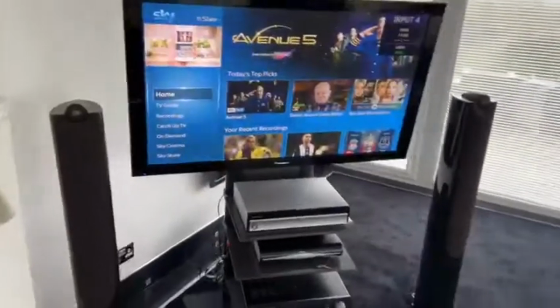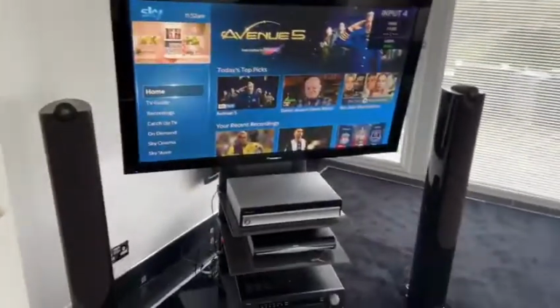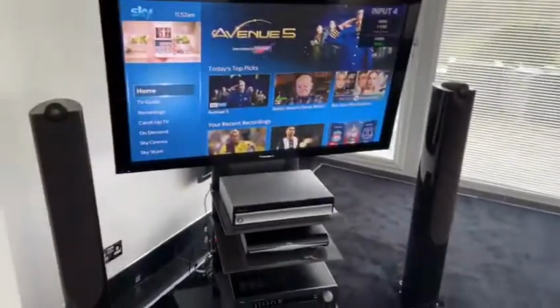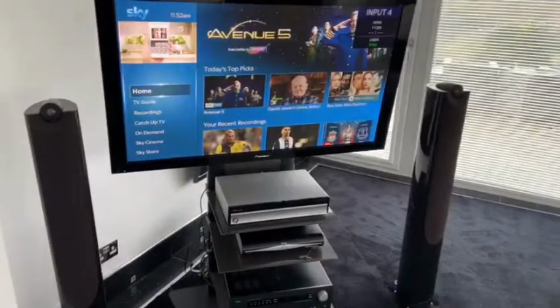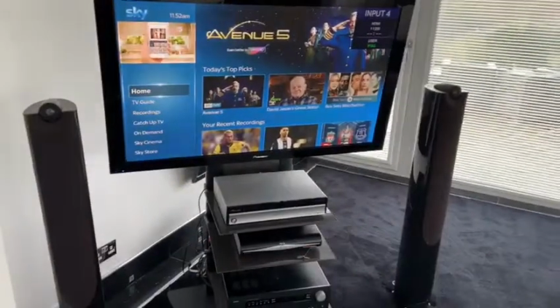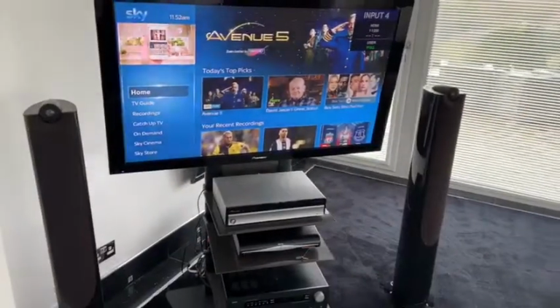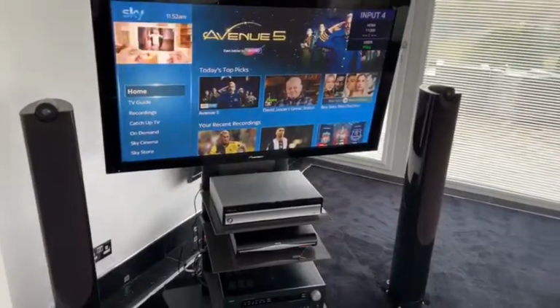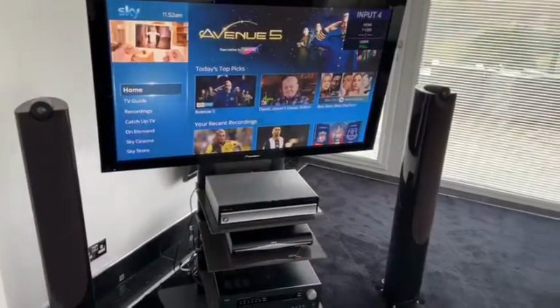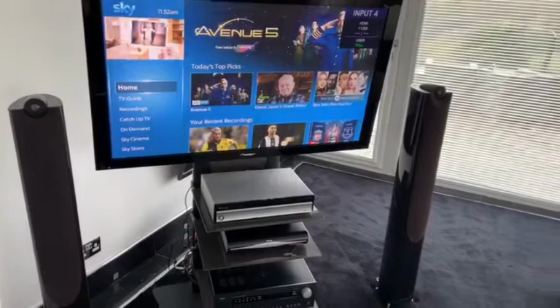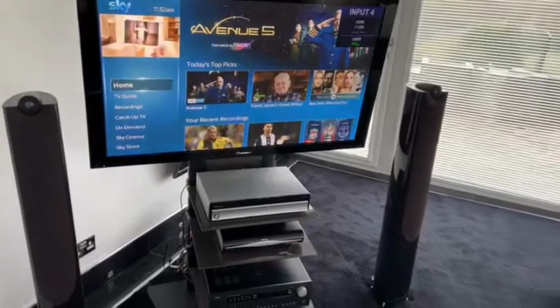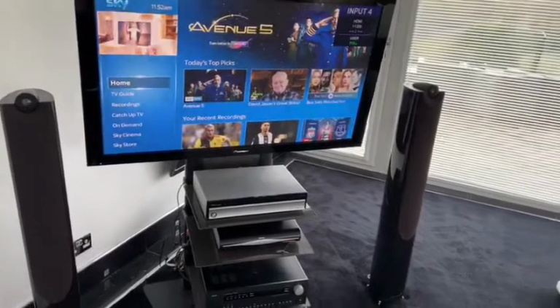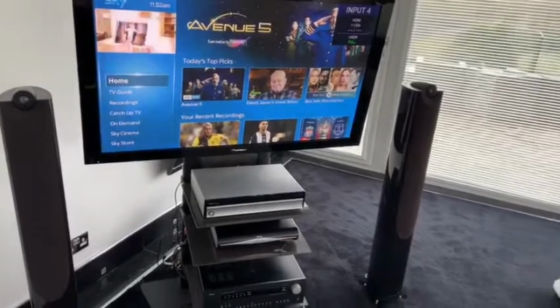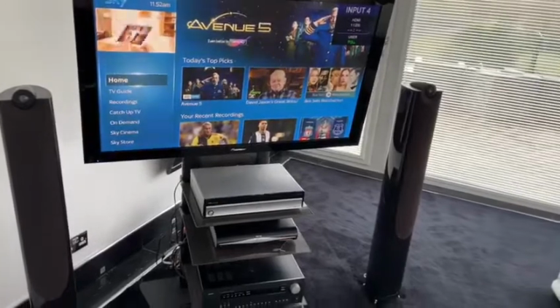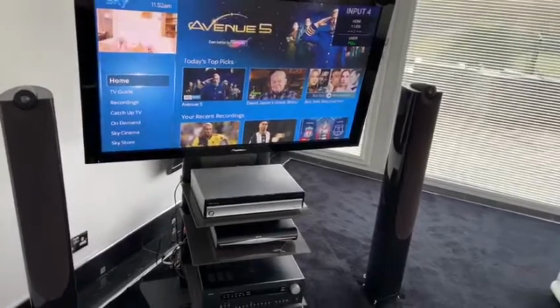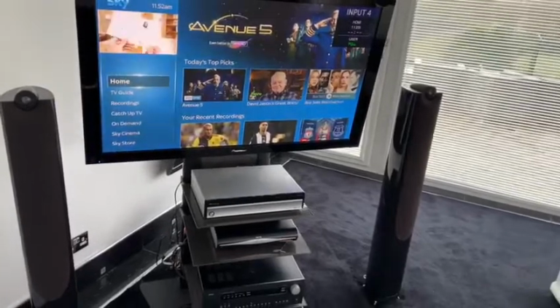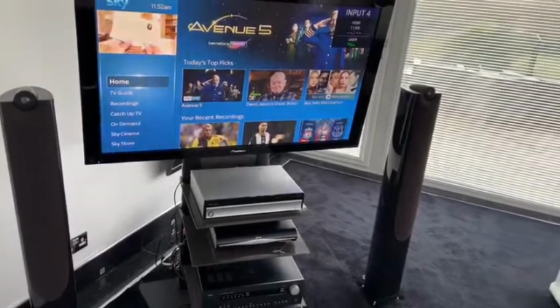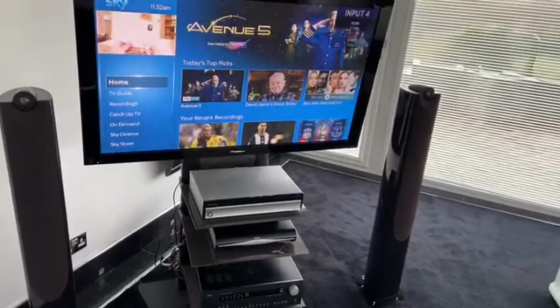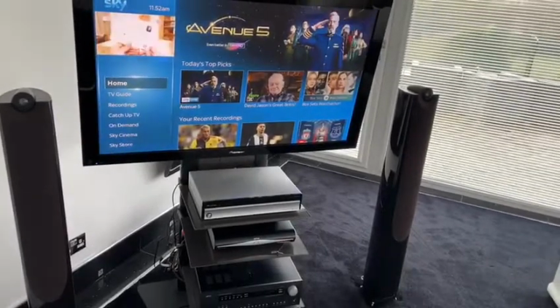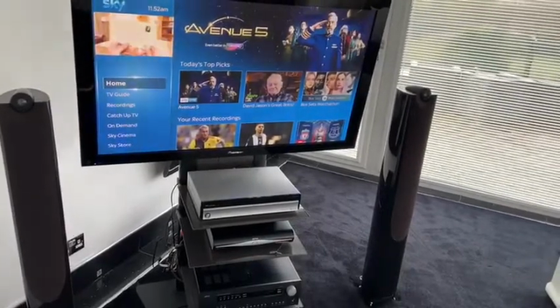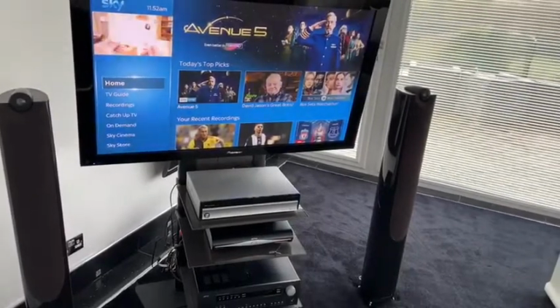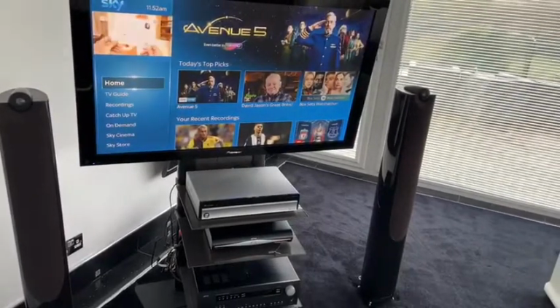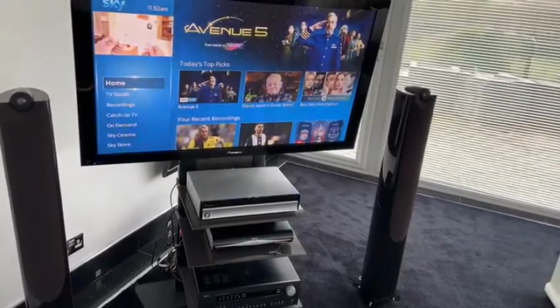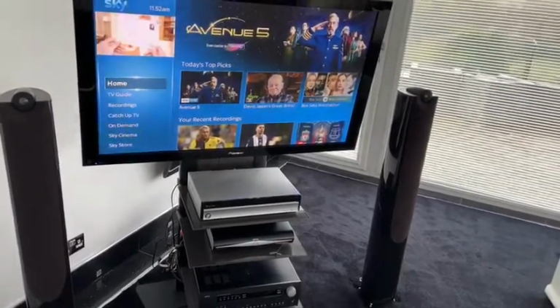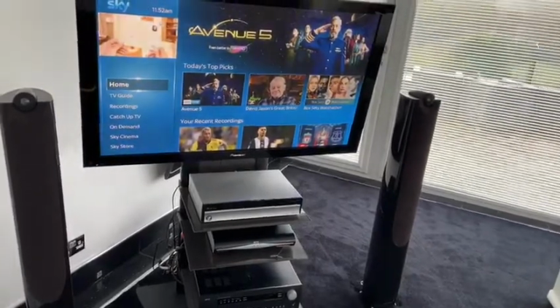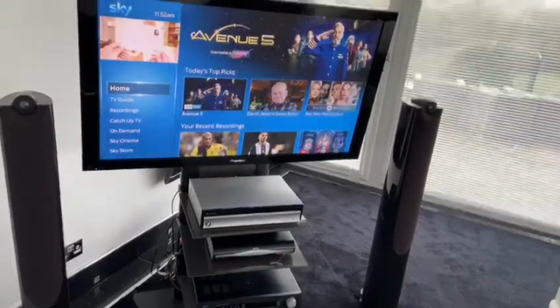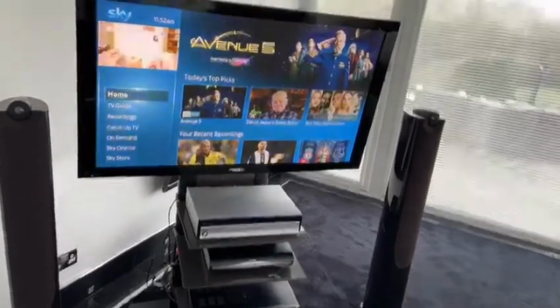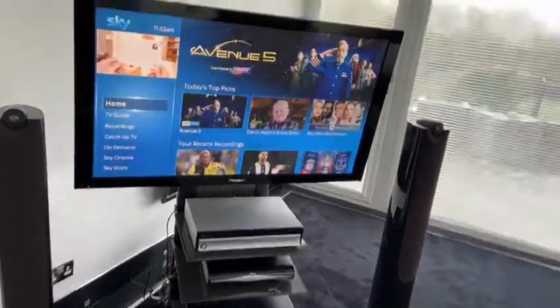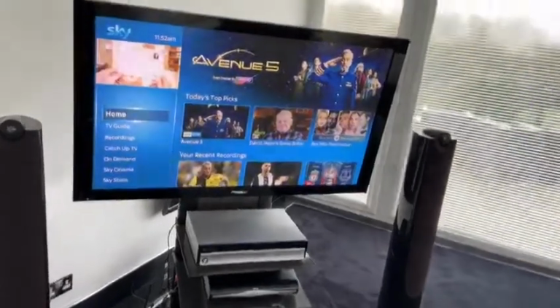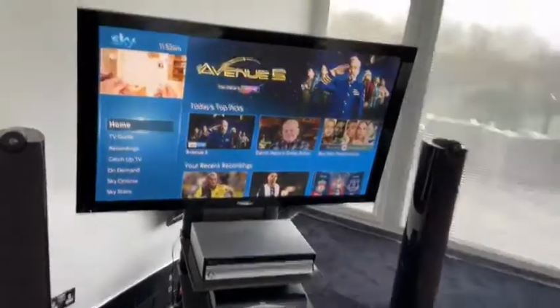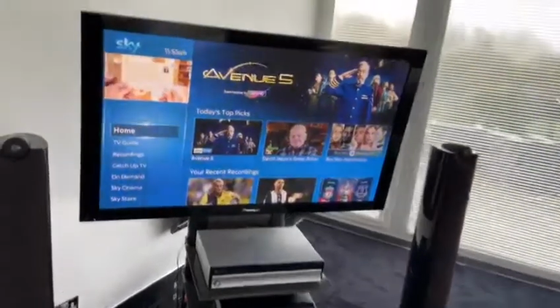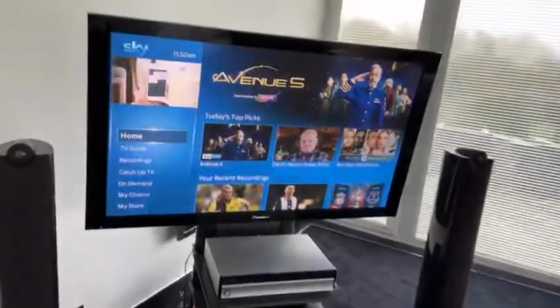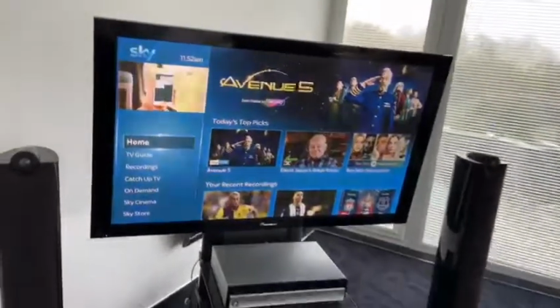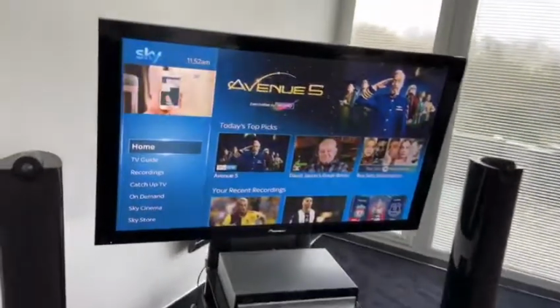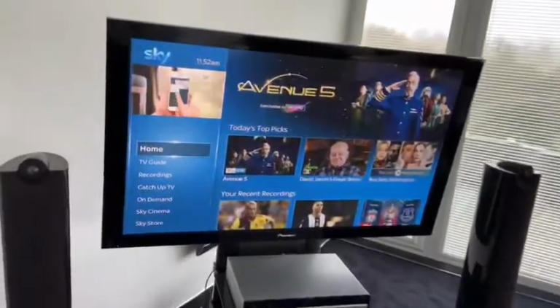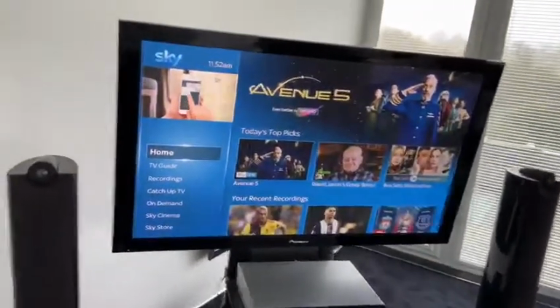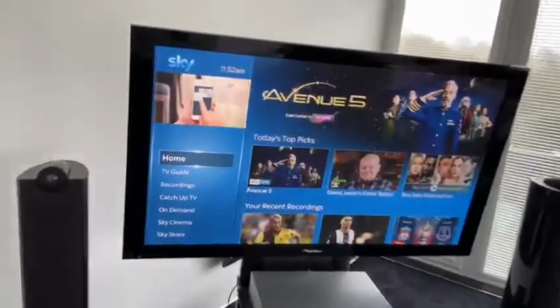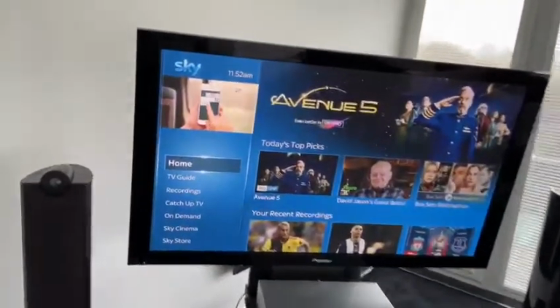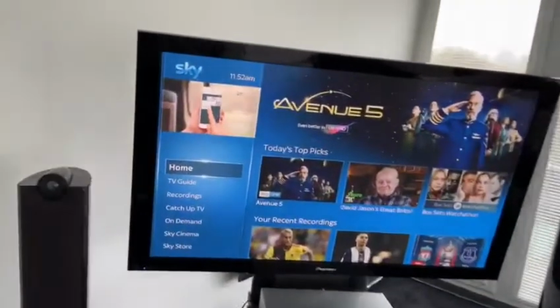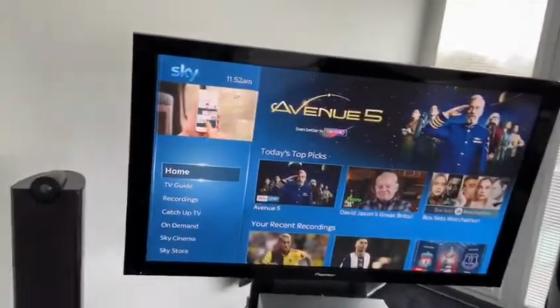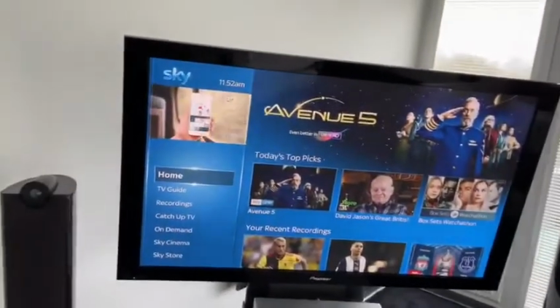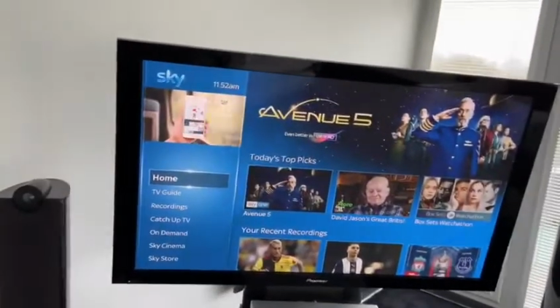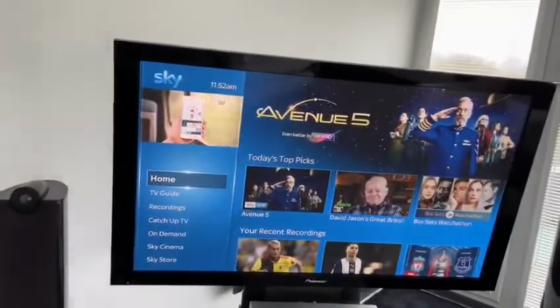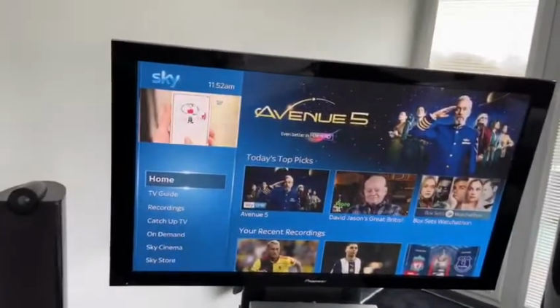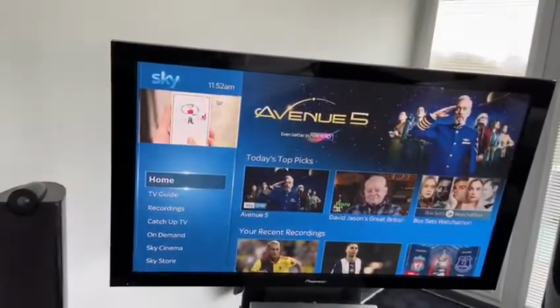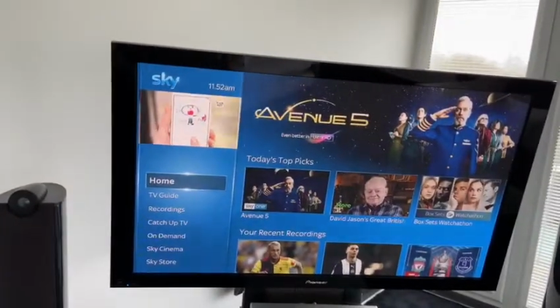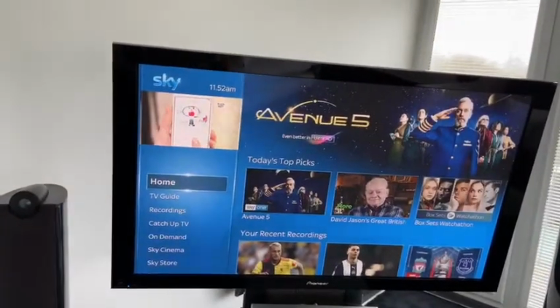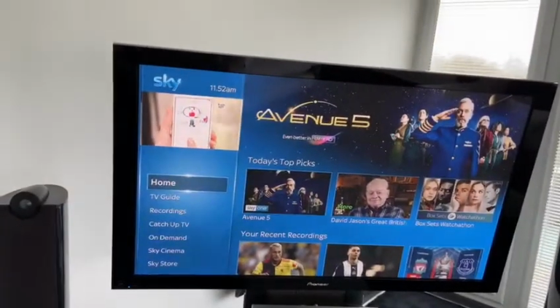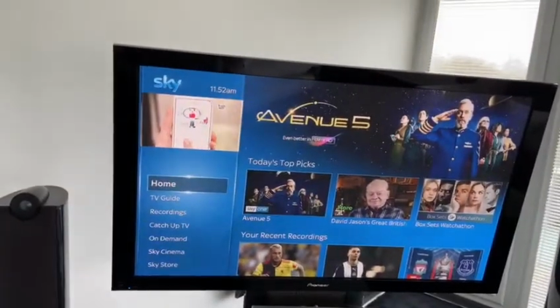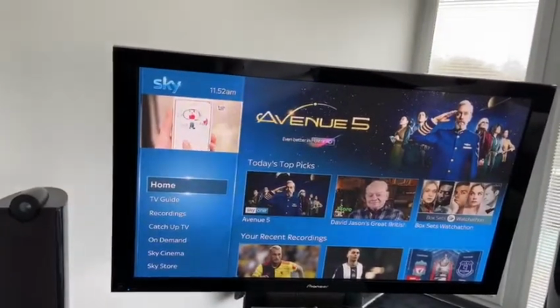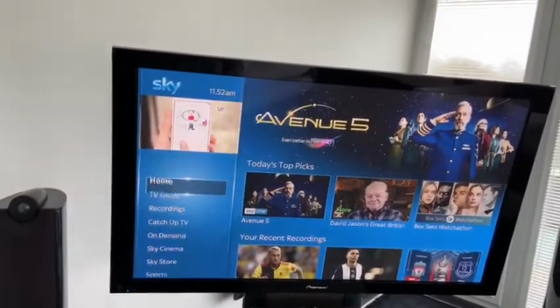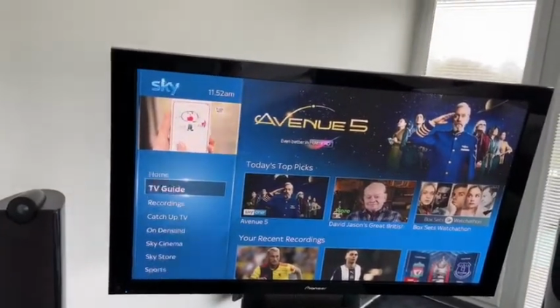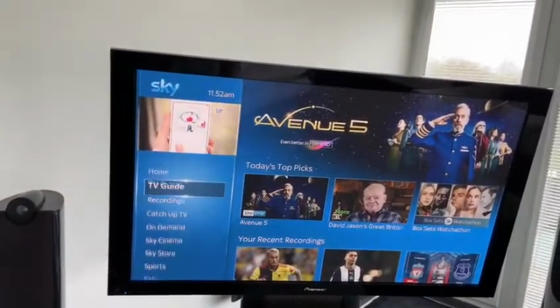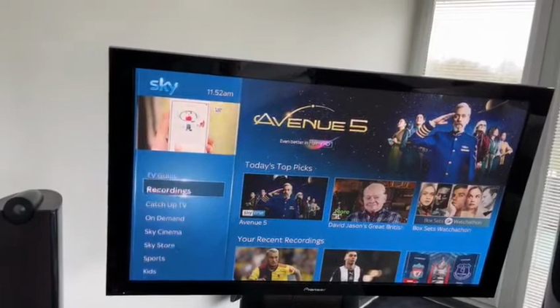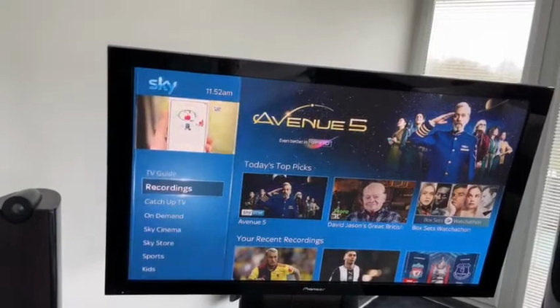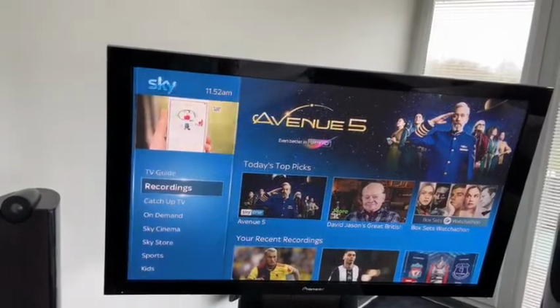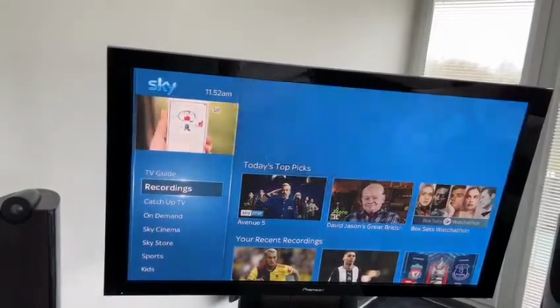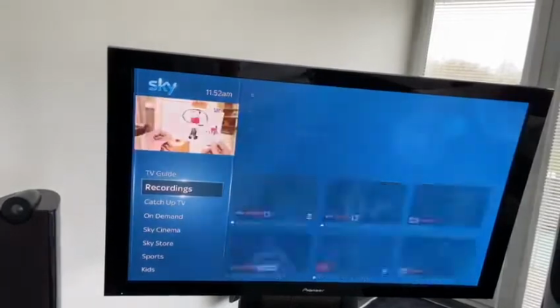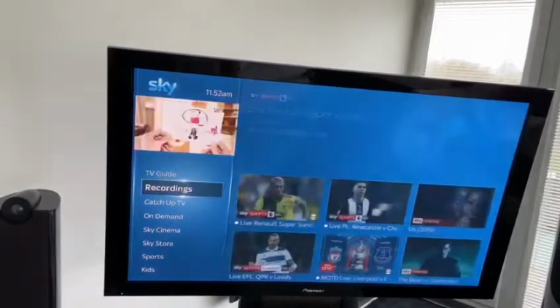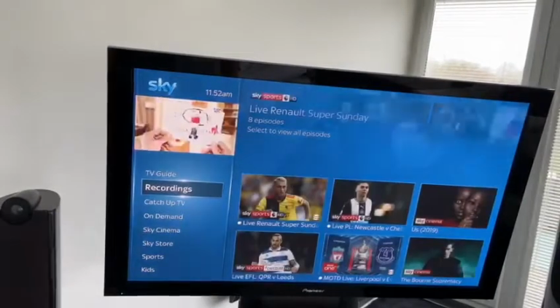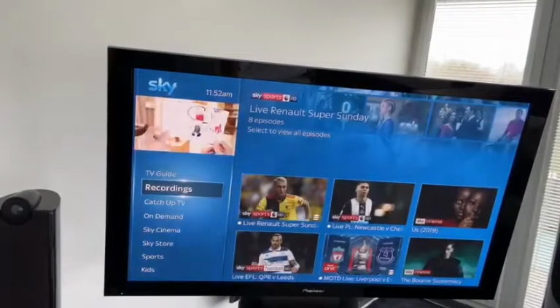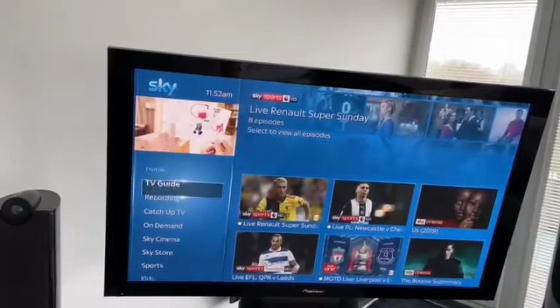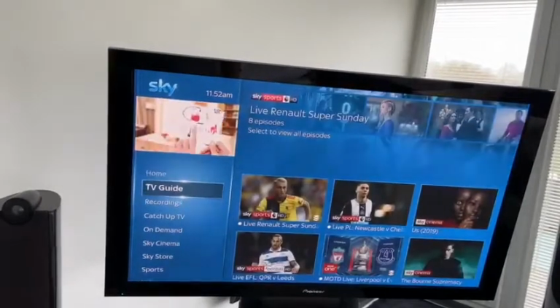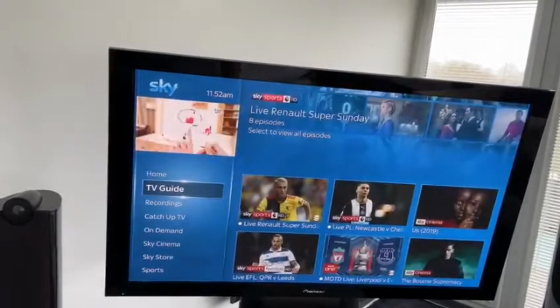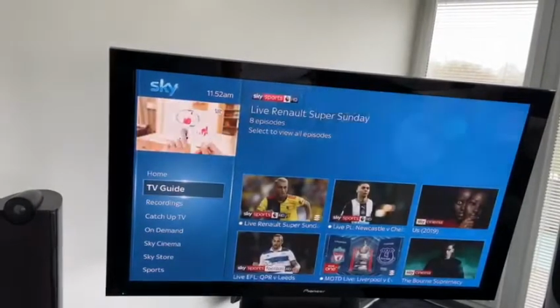And here we have now the full package — same as the cinema.